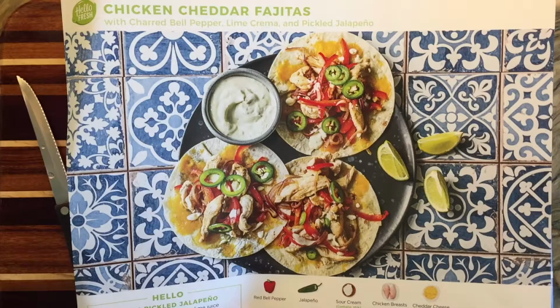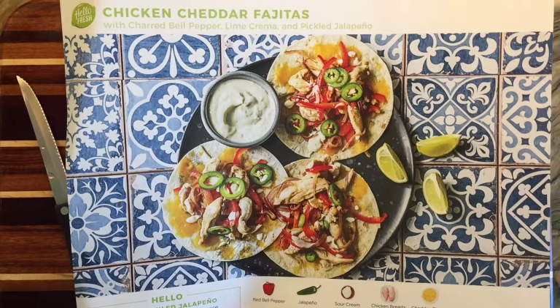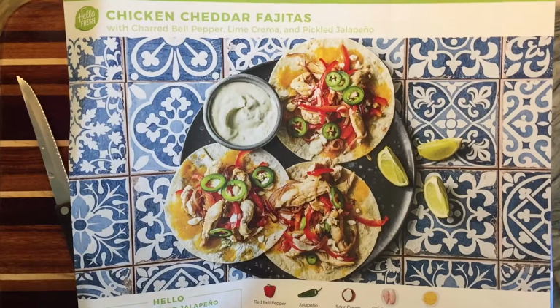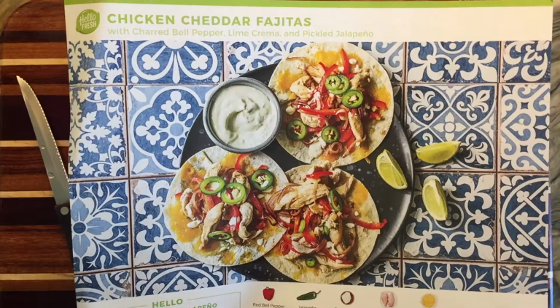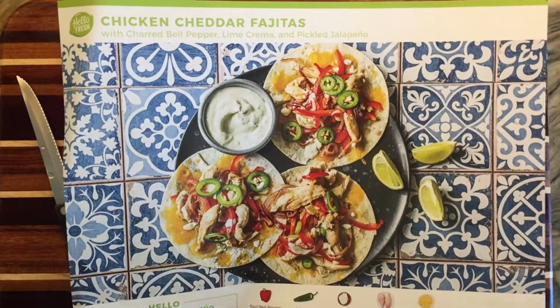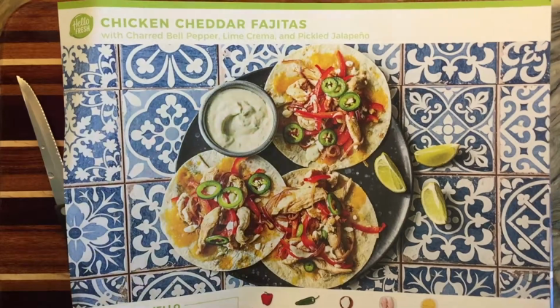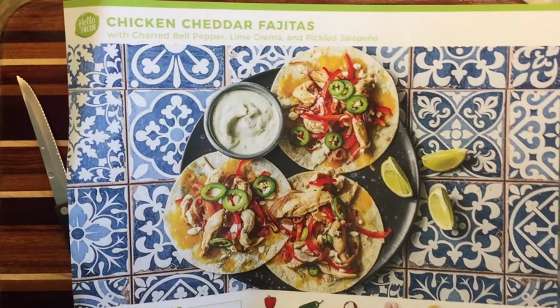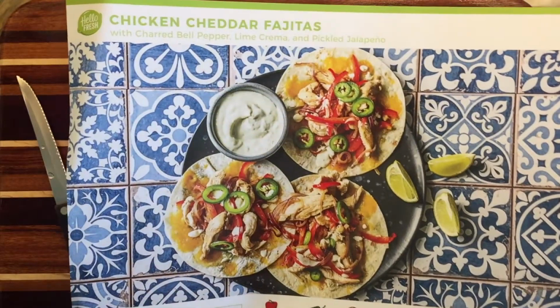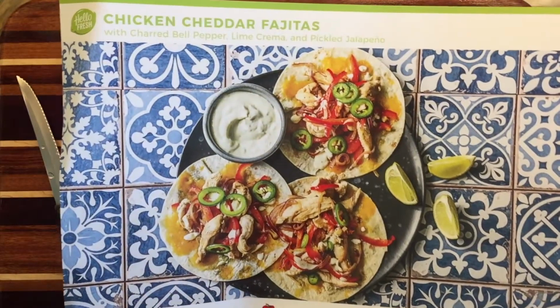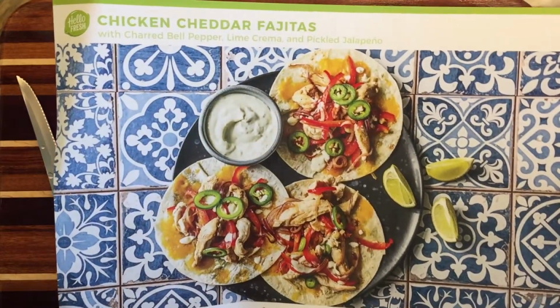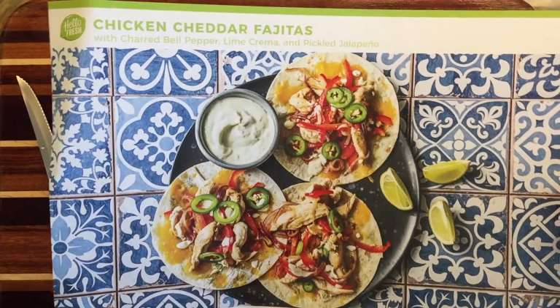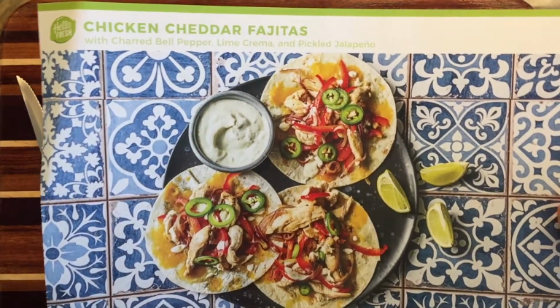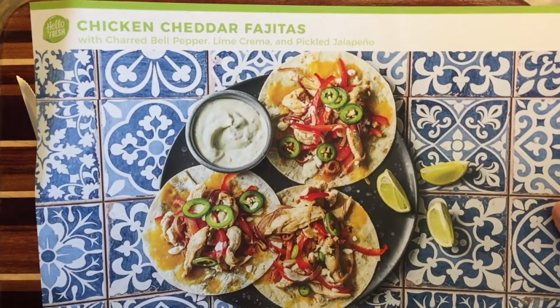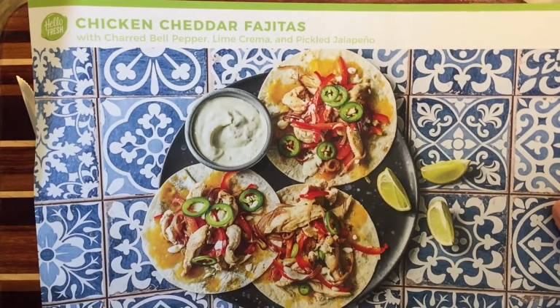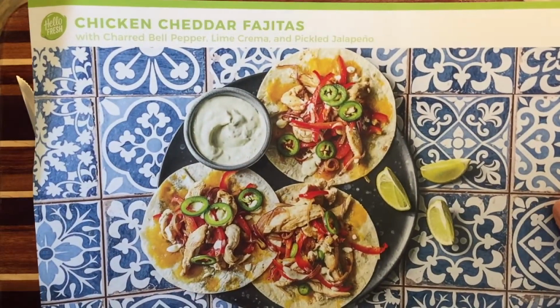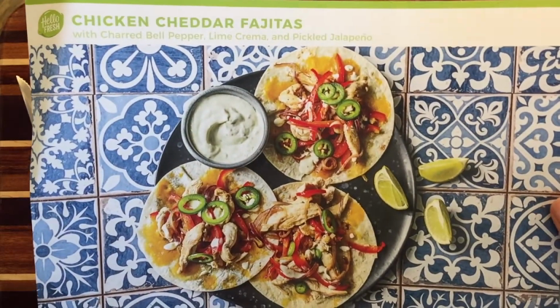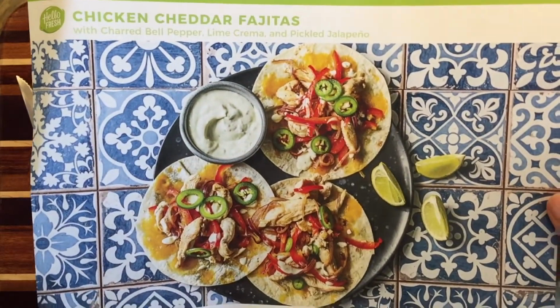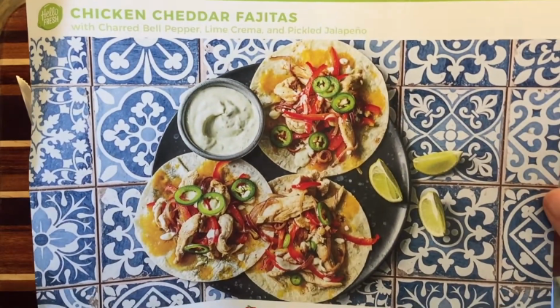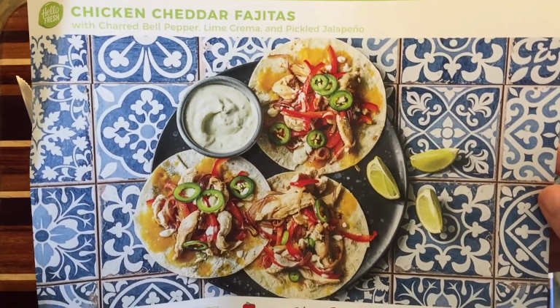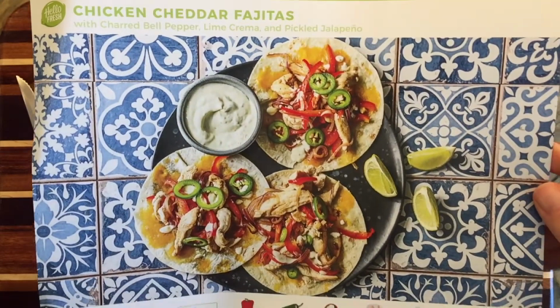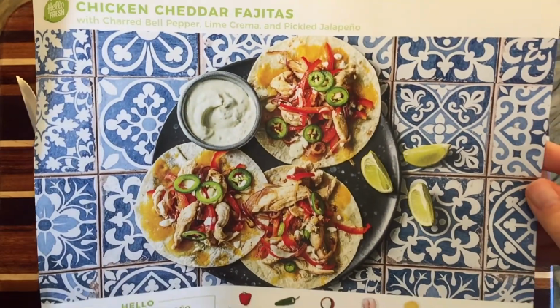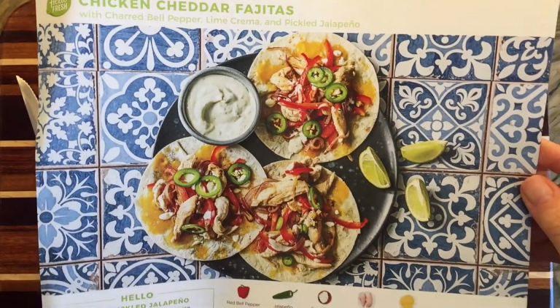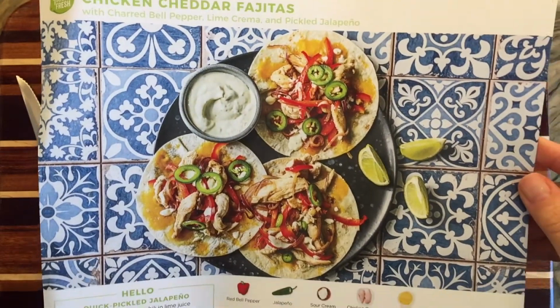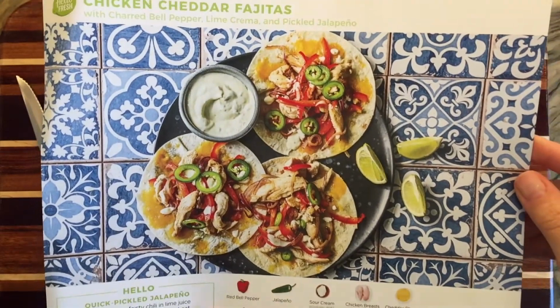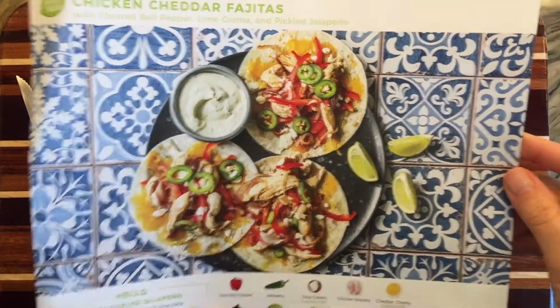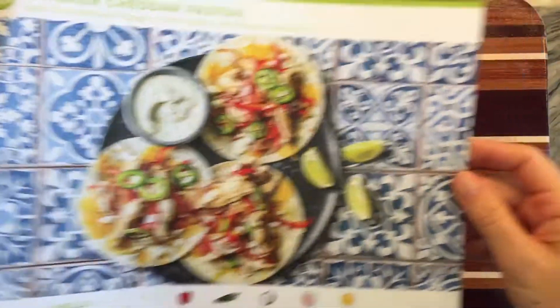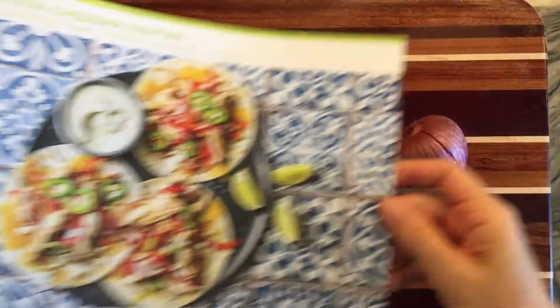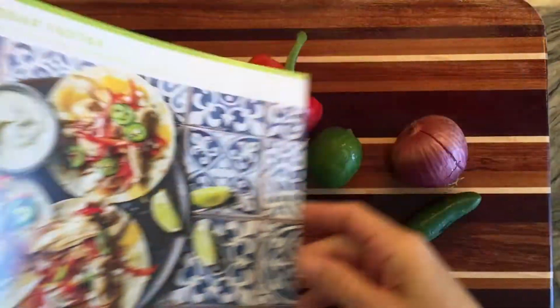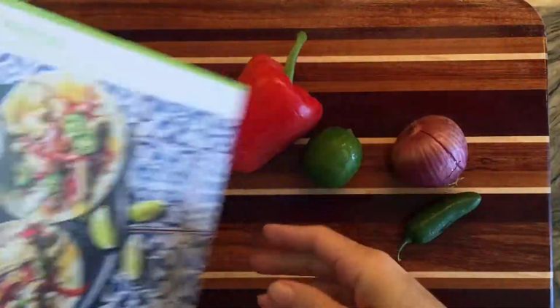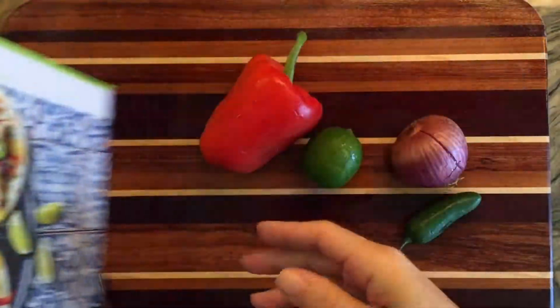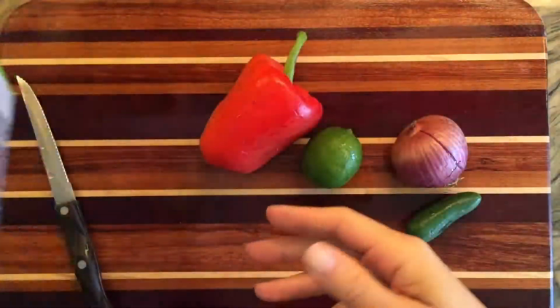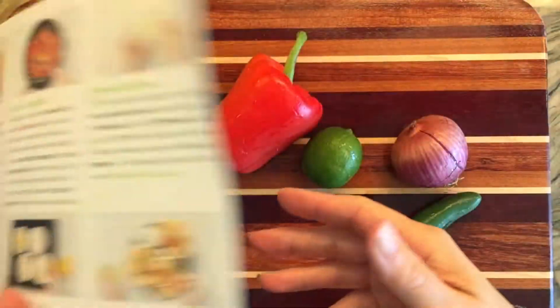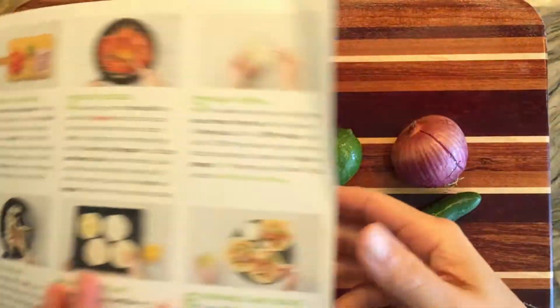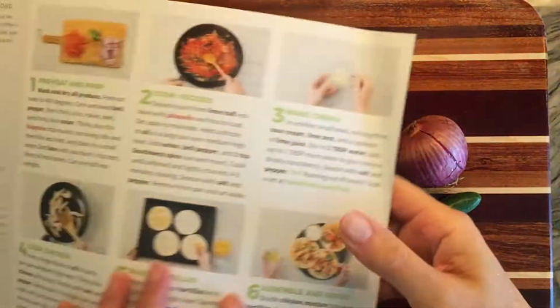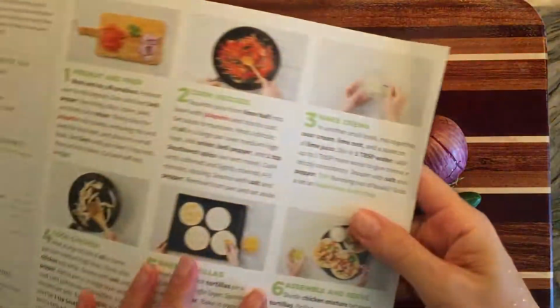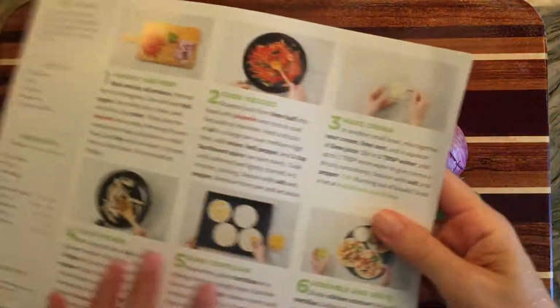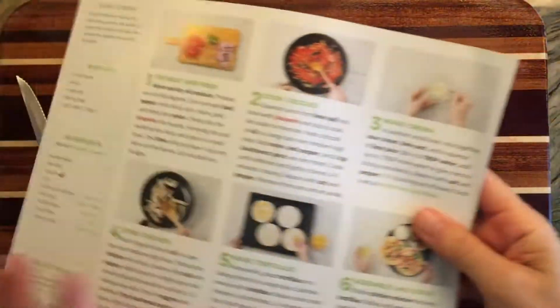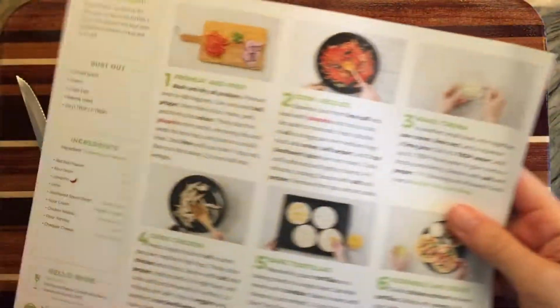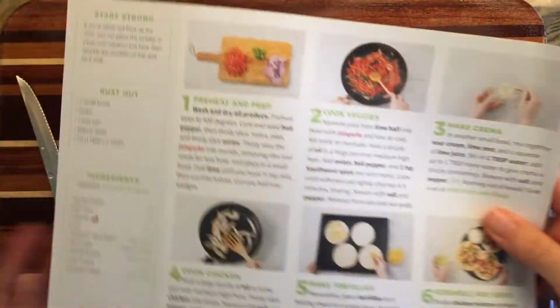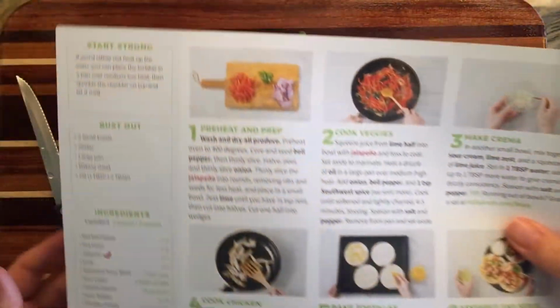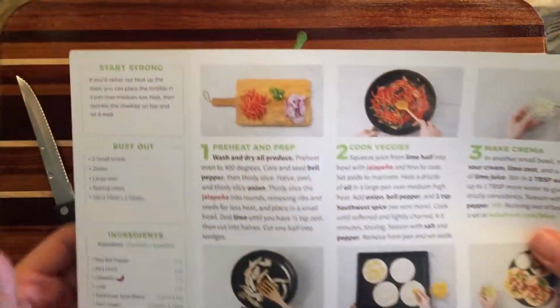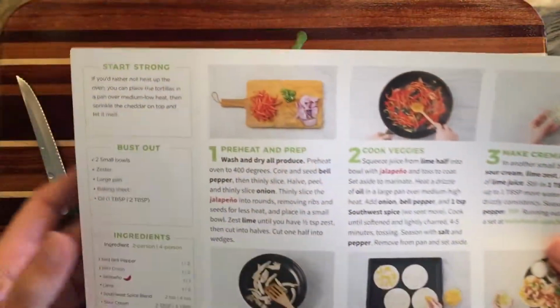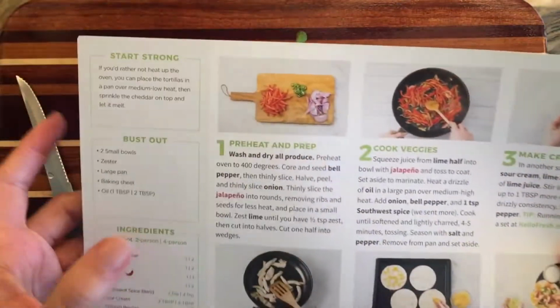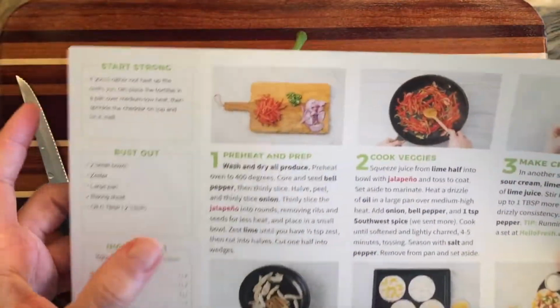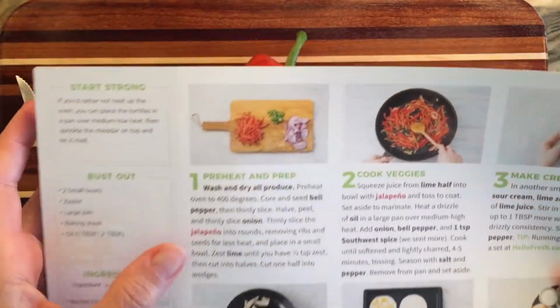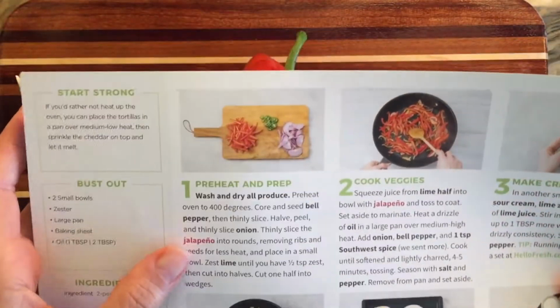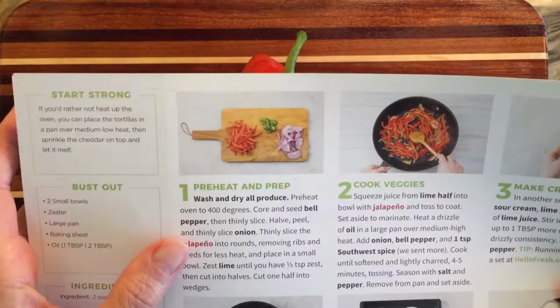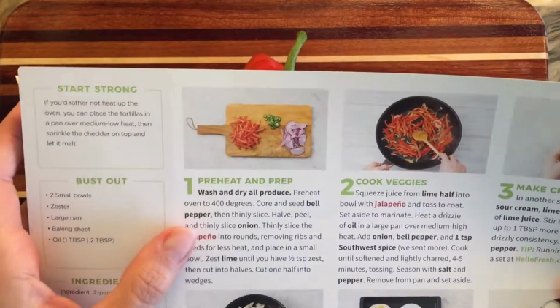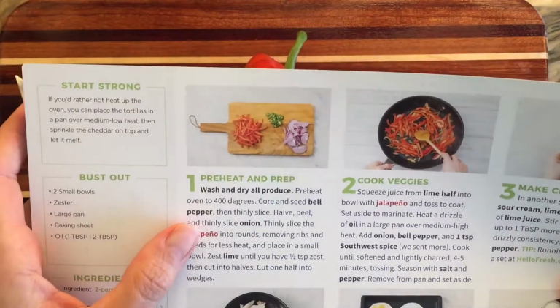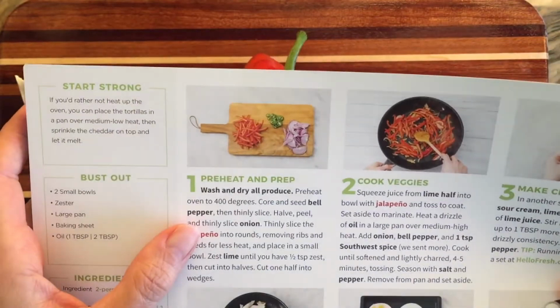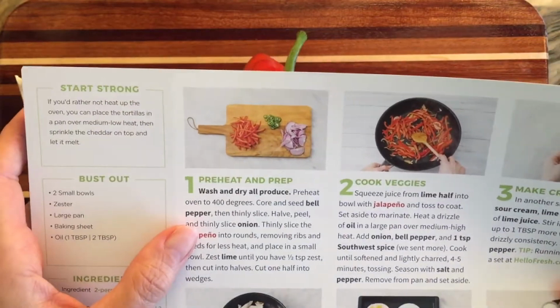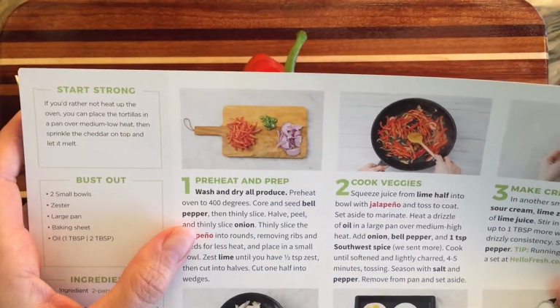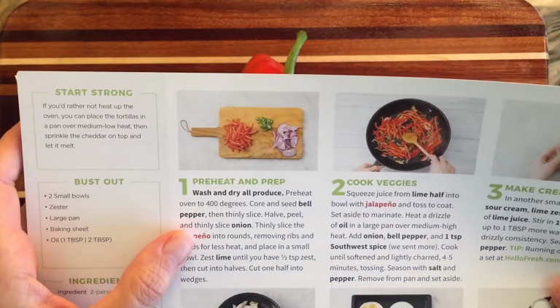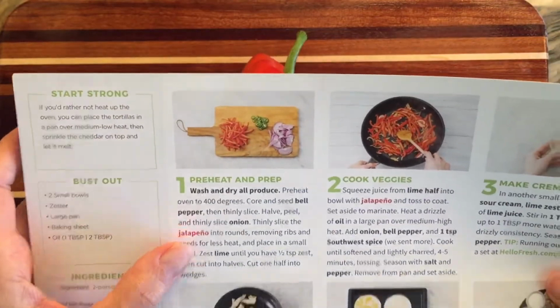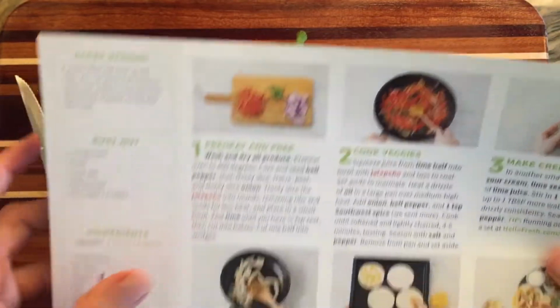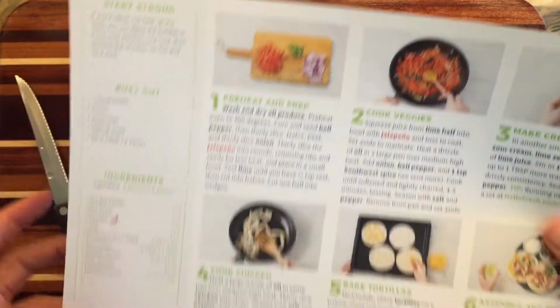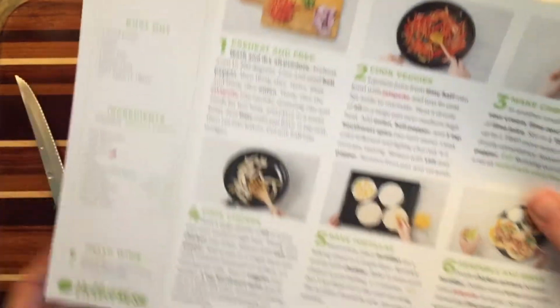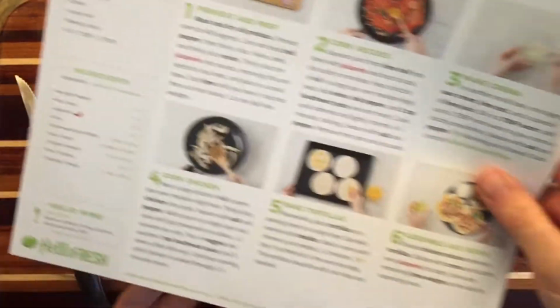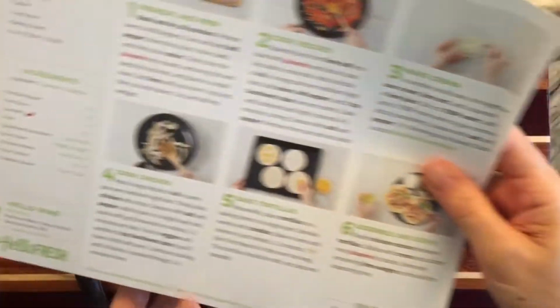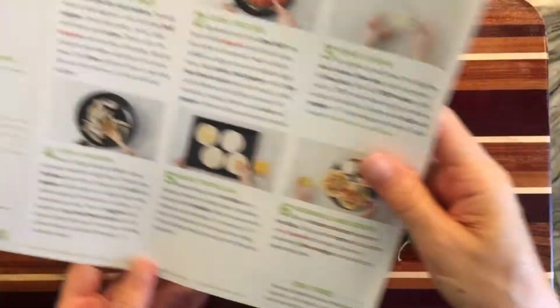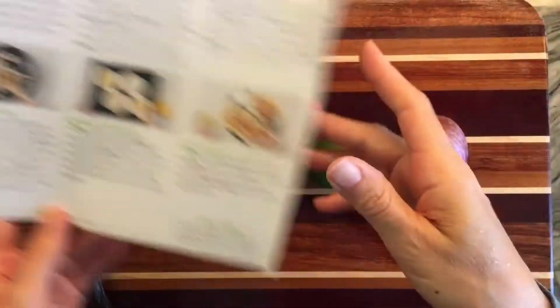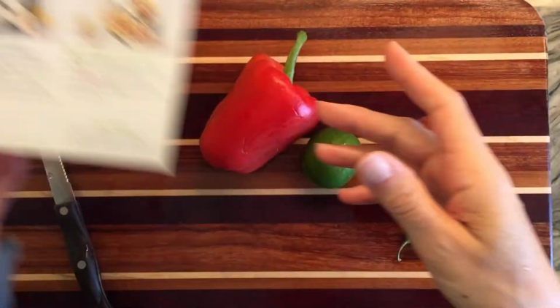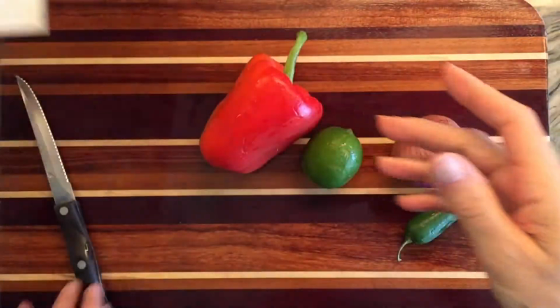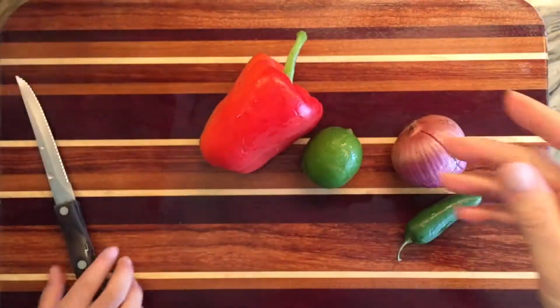Hi everybody, my name is Hannah and this is Pepper and Pine. Today I'm sharing with you a HelloFresh recipe called Chicken Cheddar Fajitas.